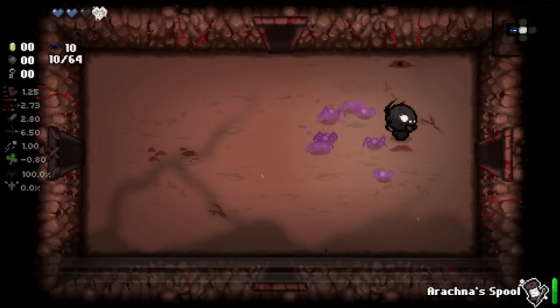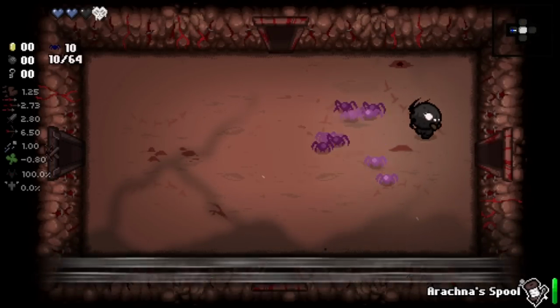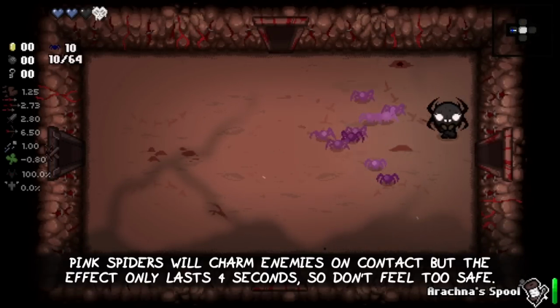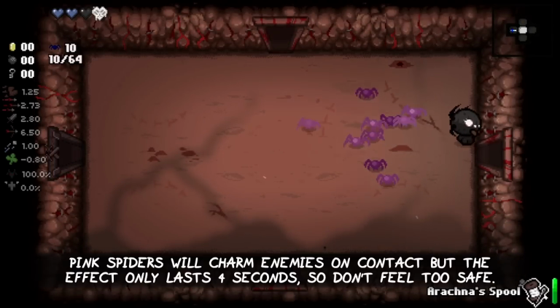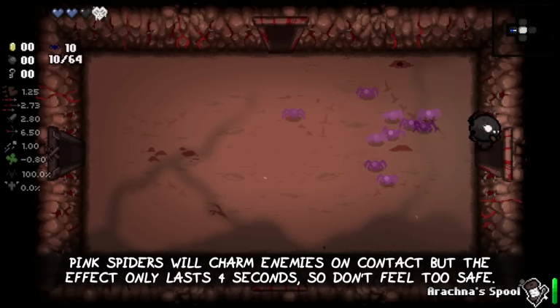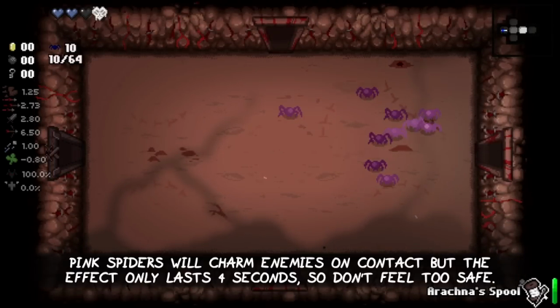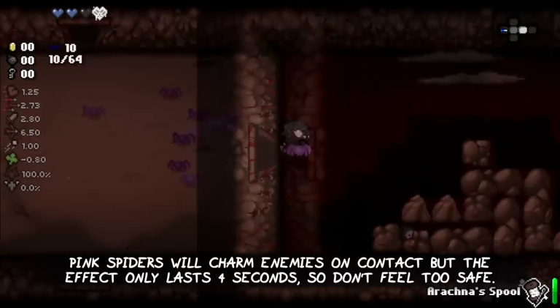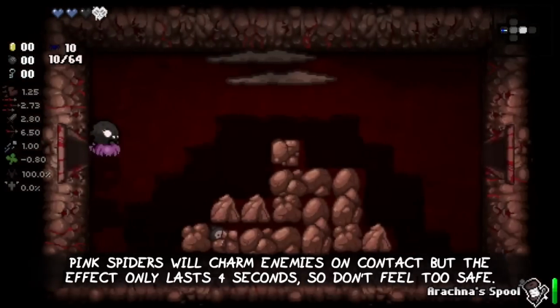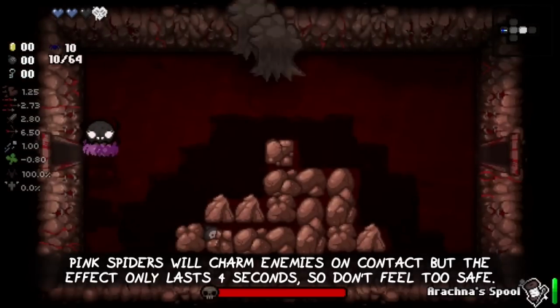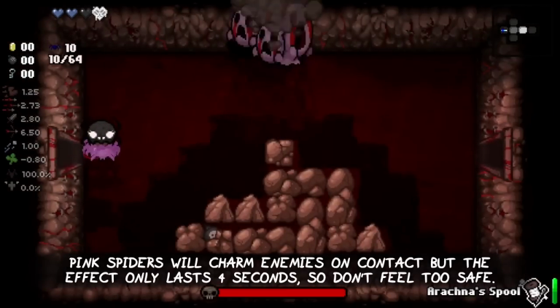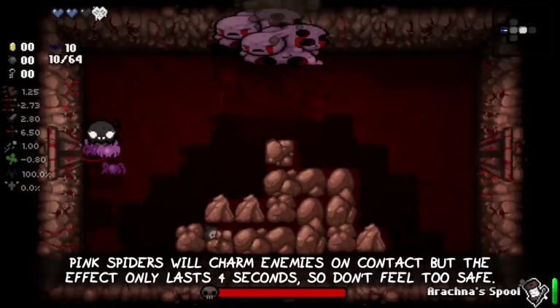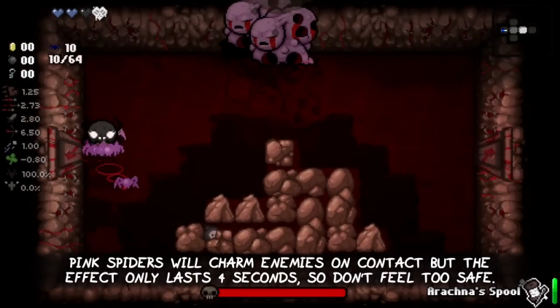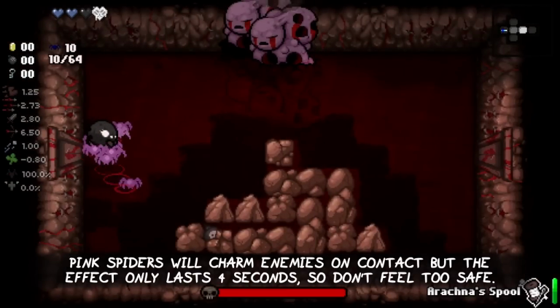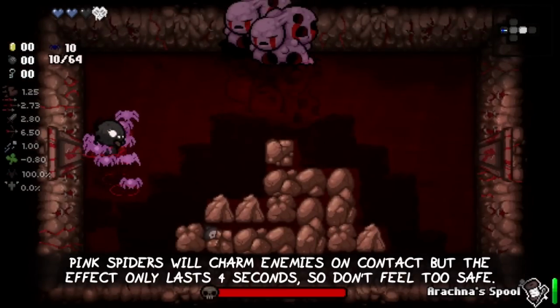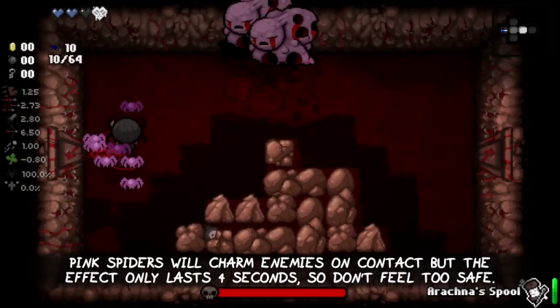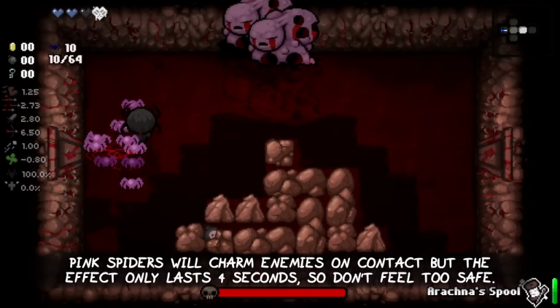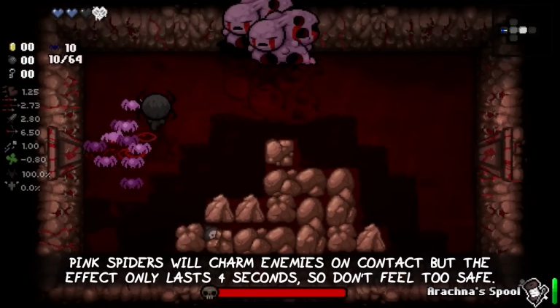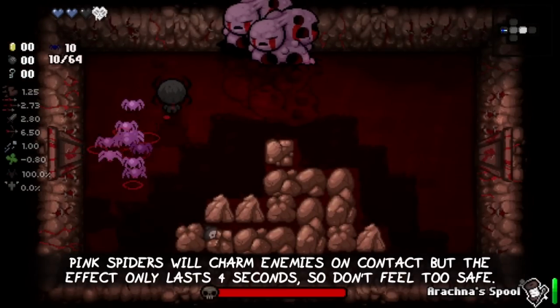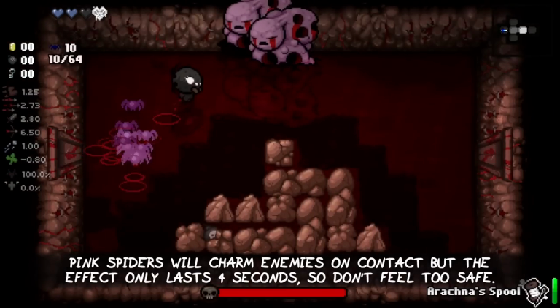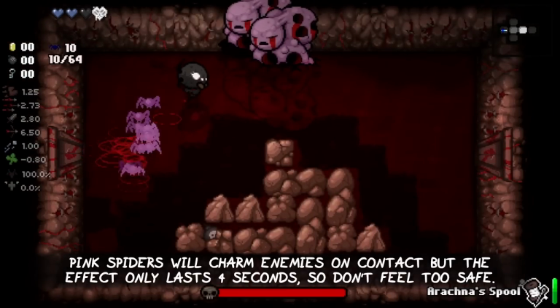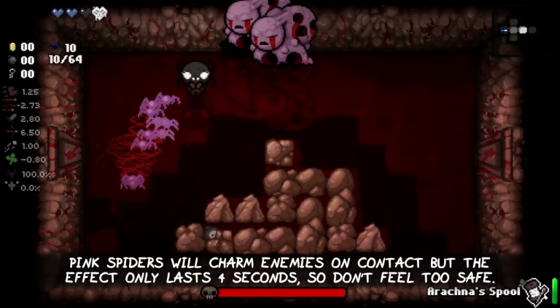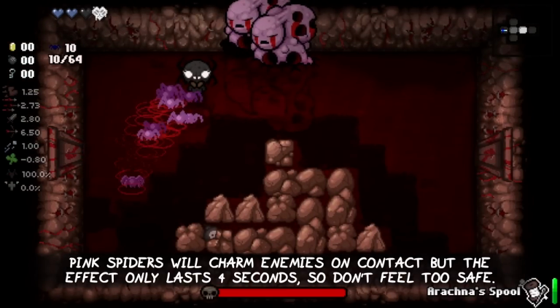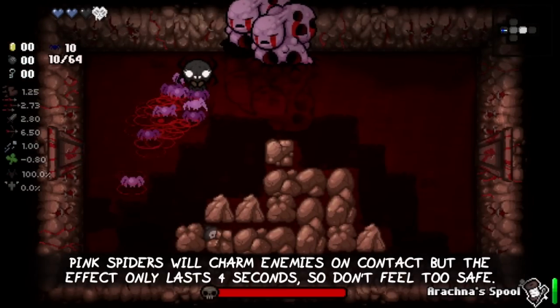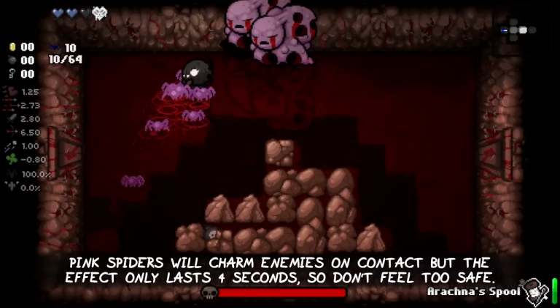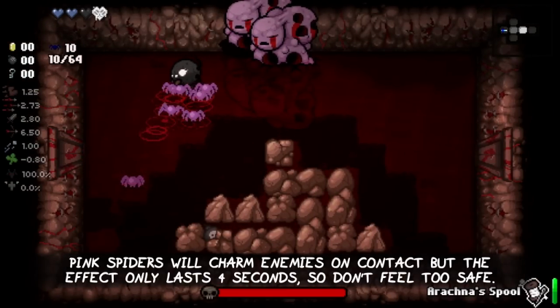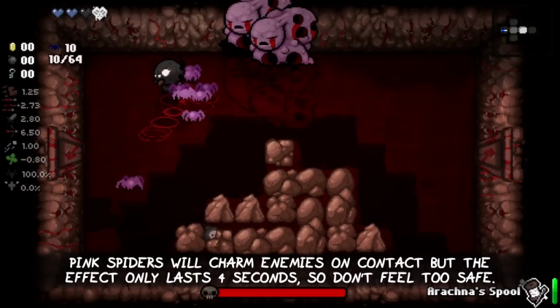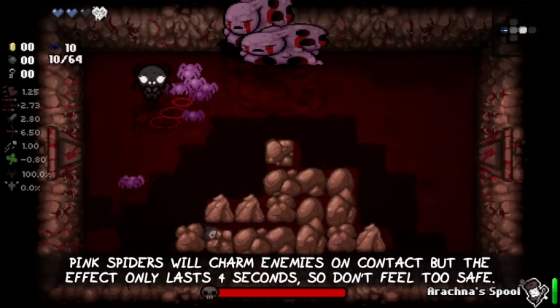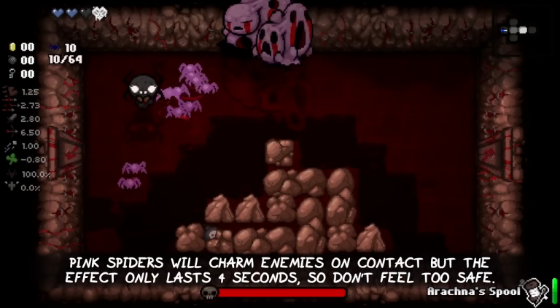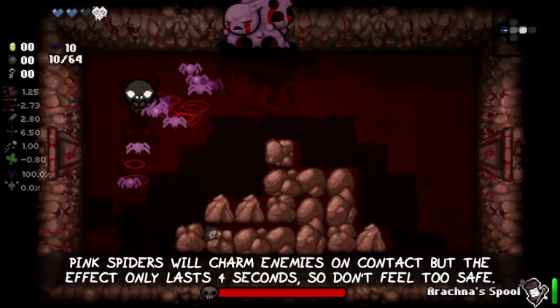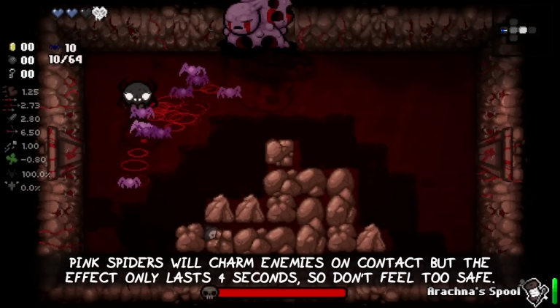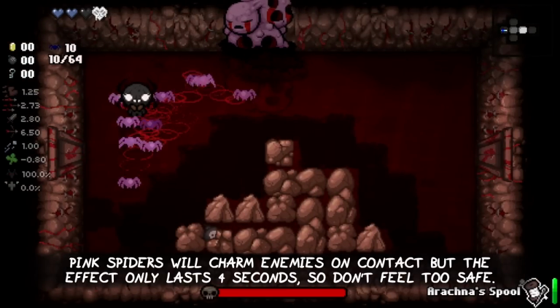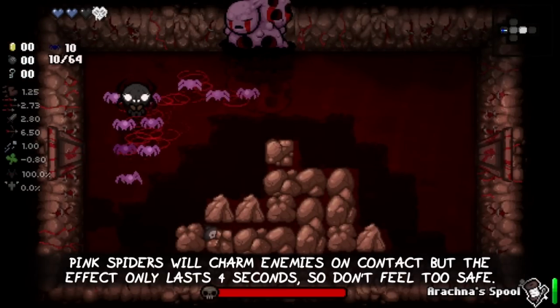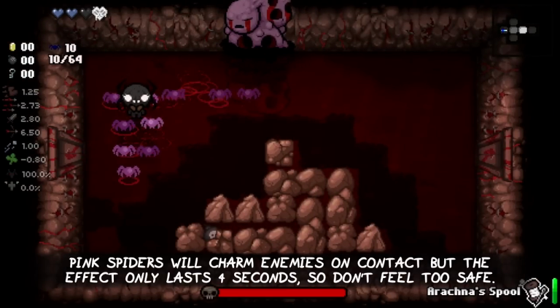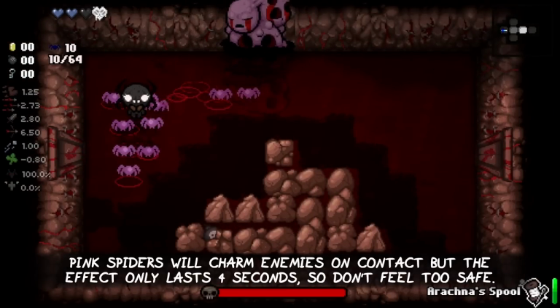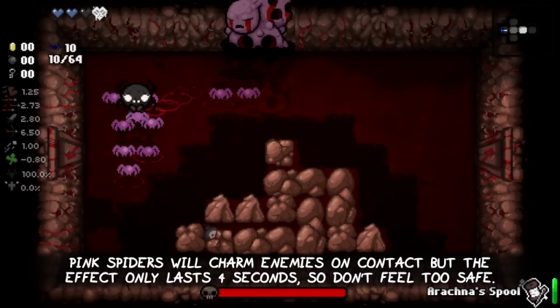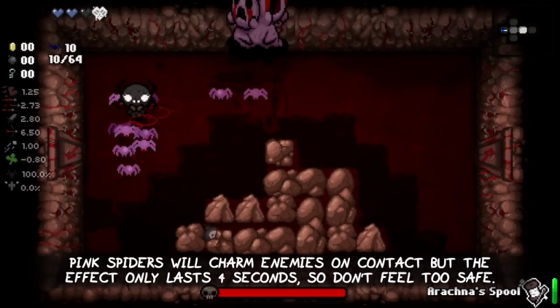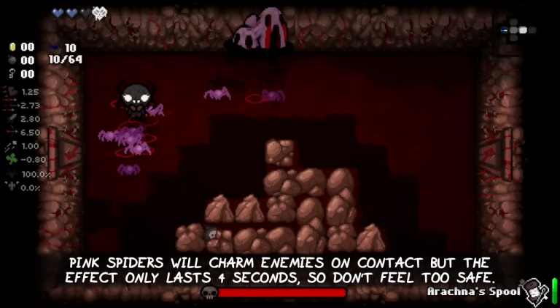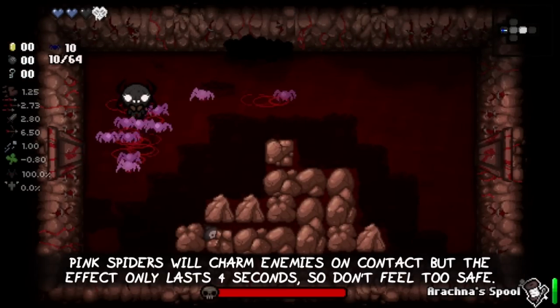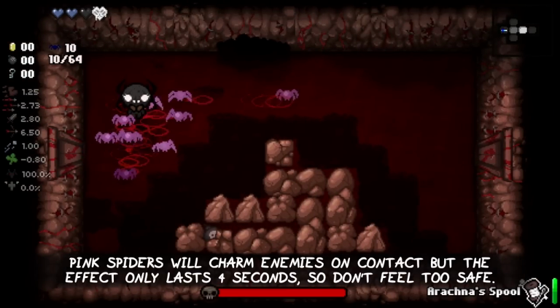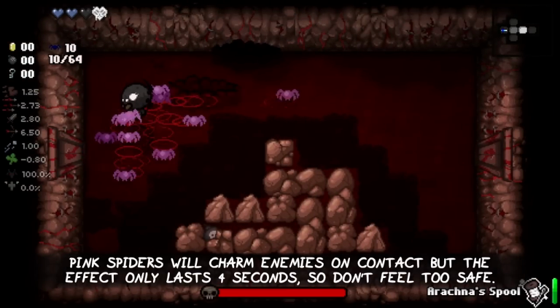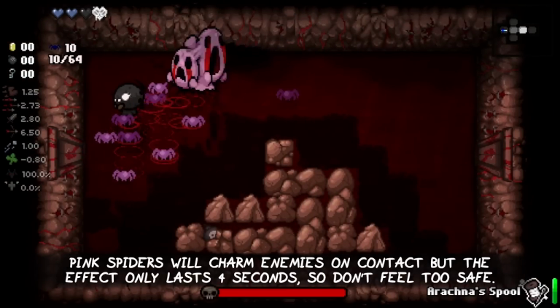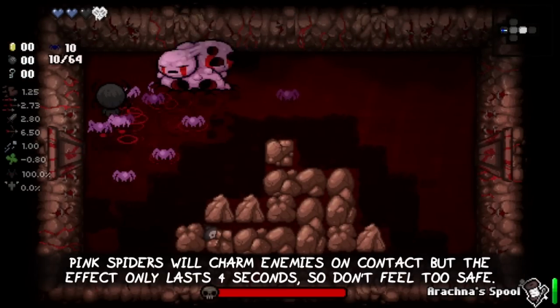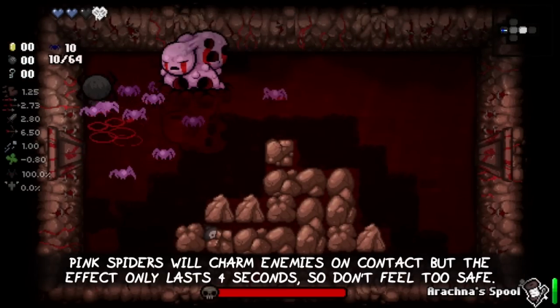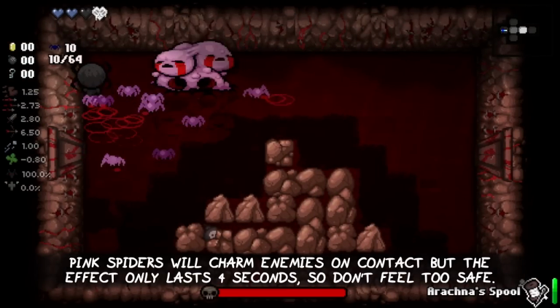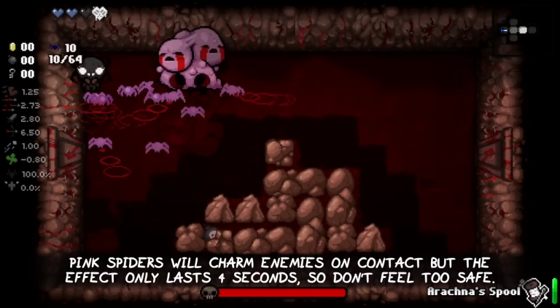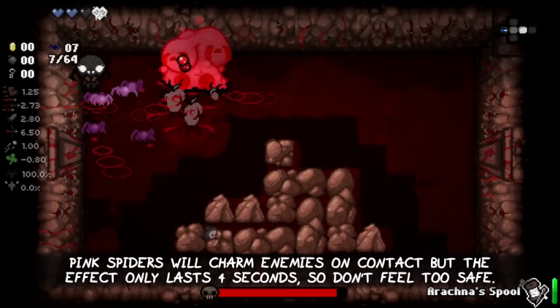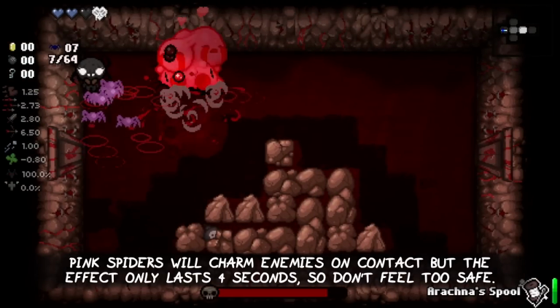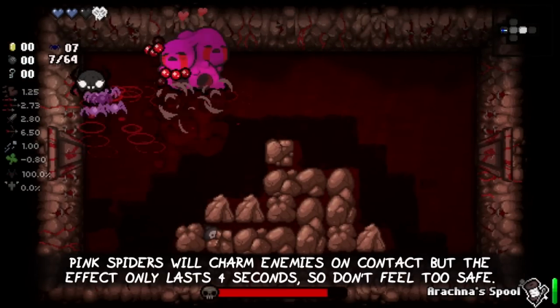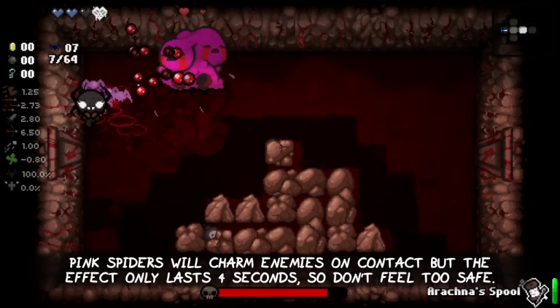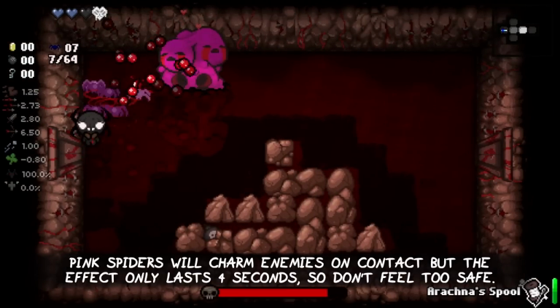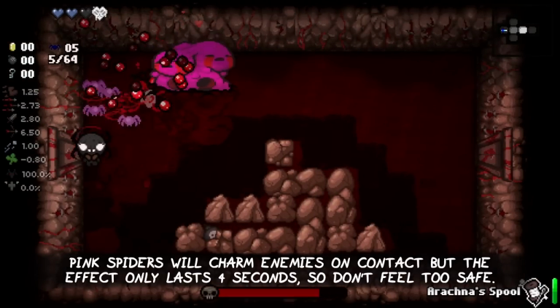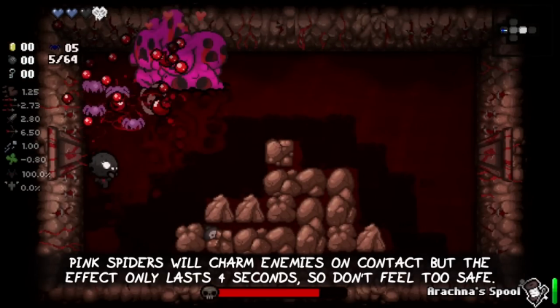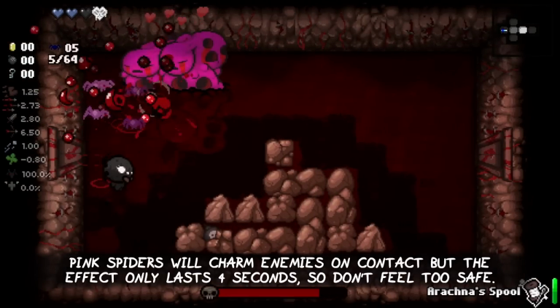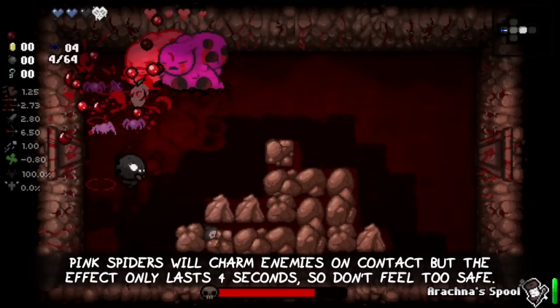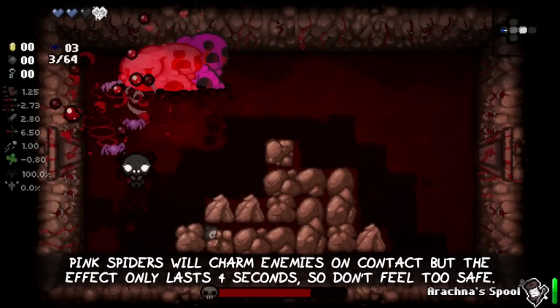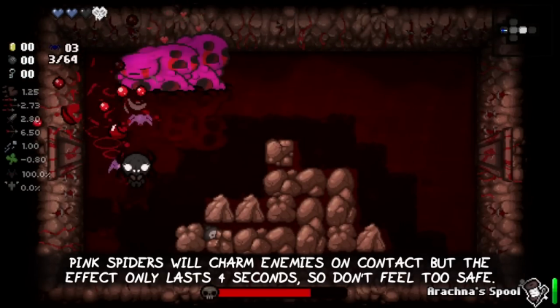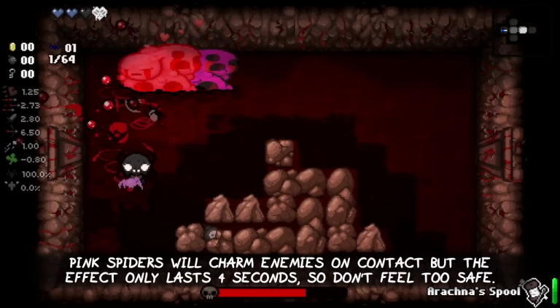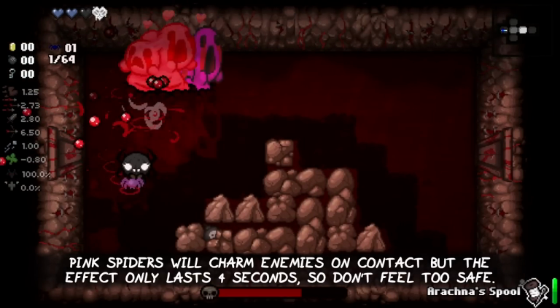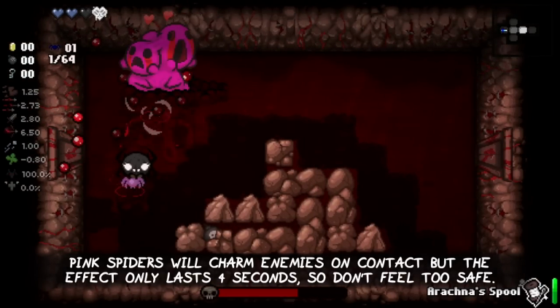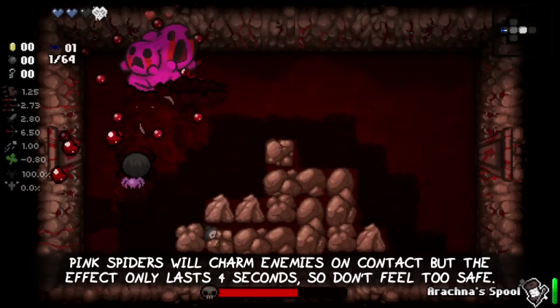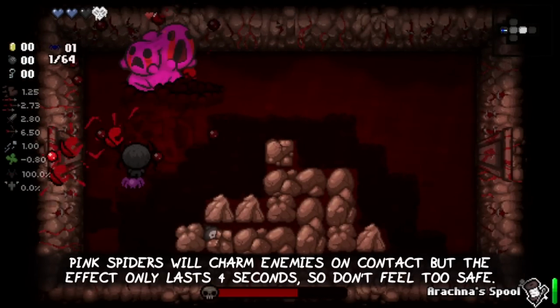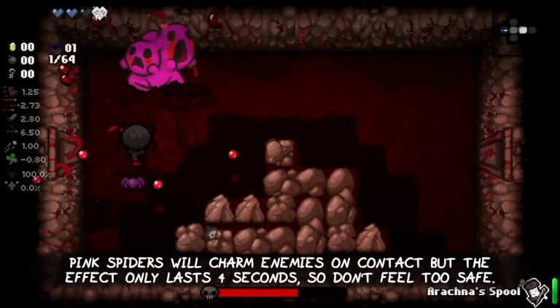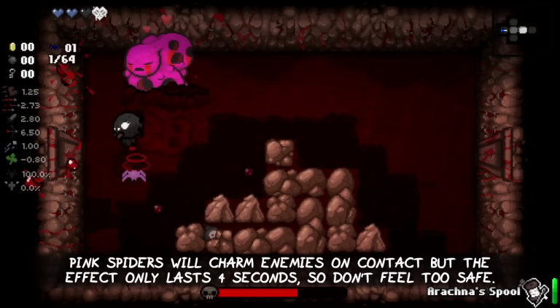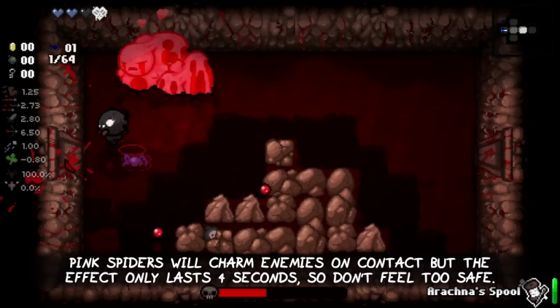Pink spiders will charm enemies on contact, but the effect only lasts for 4 seconds, so don't feel too safe next to them.